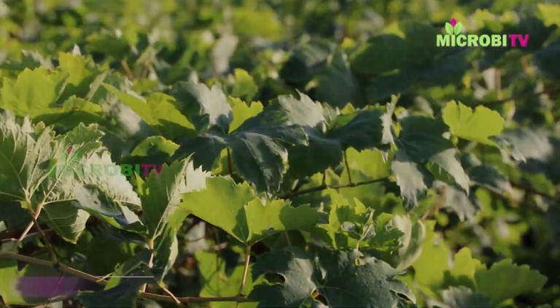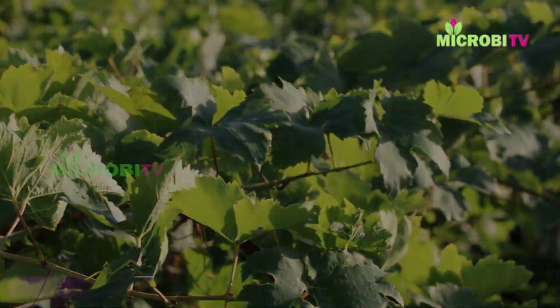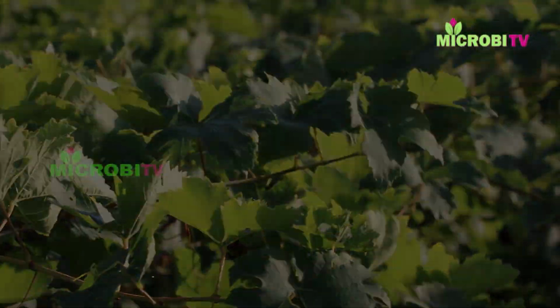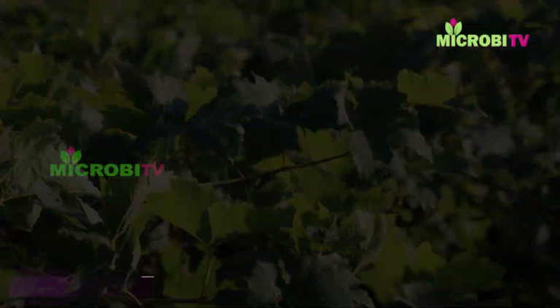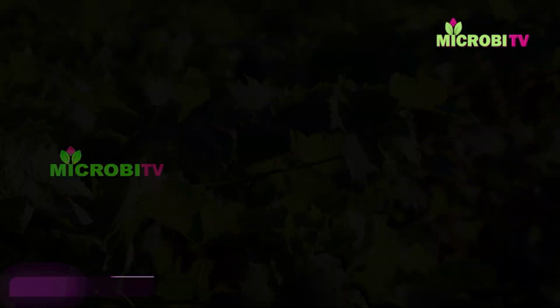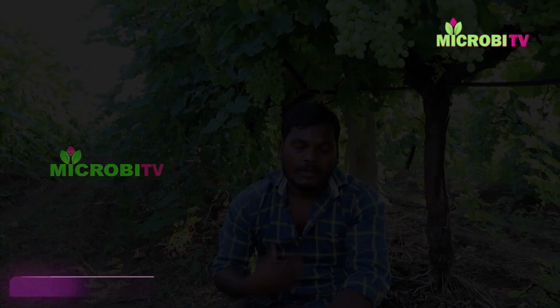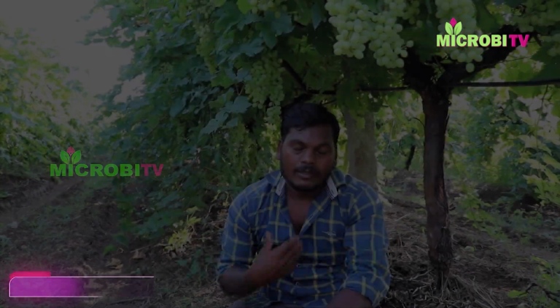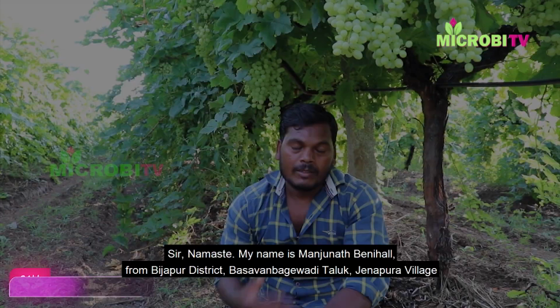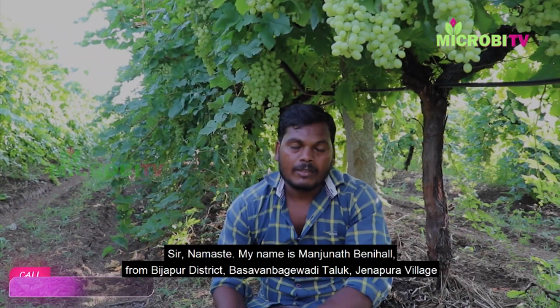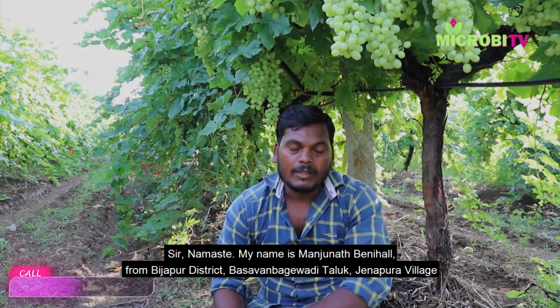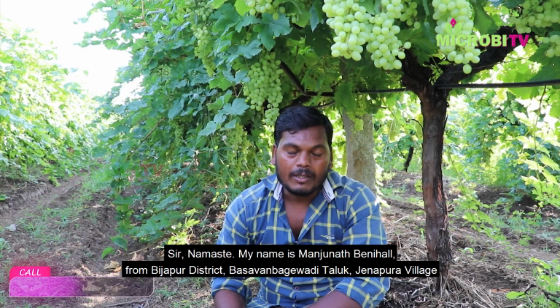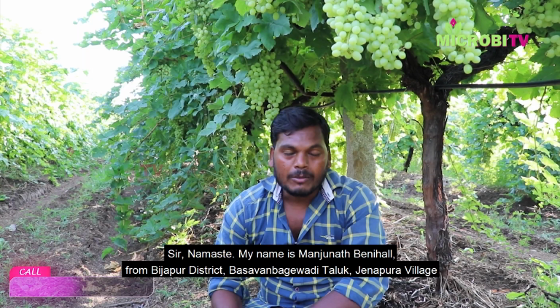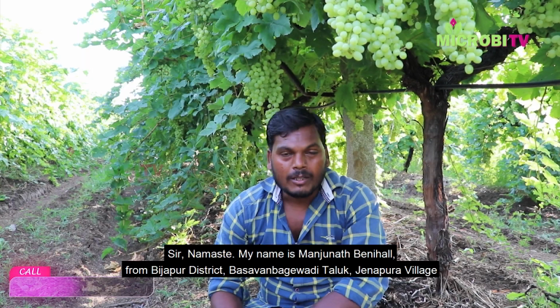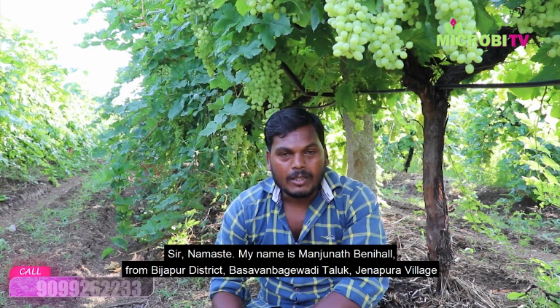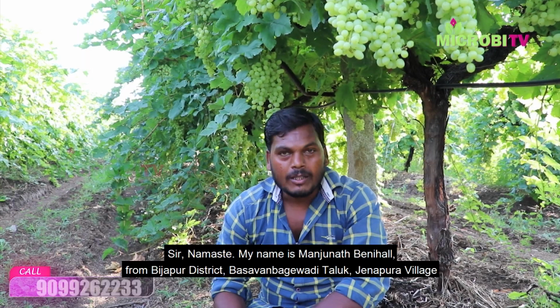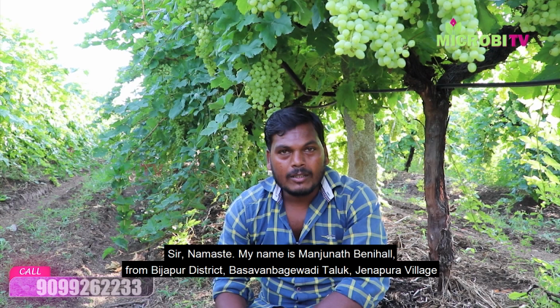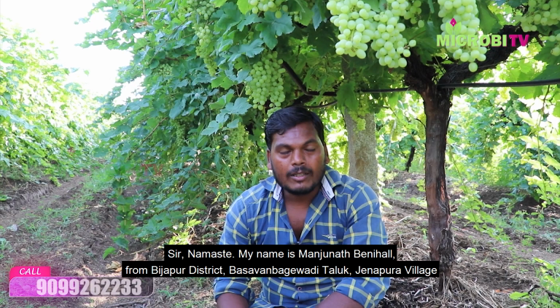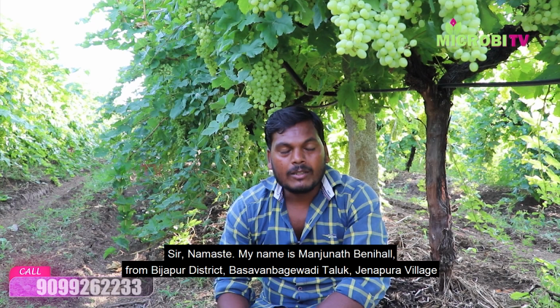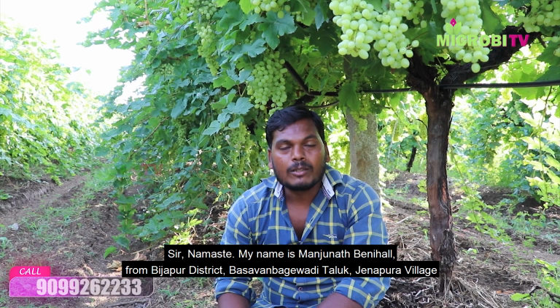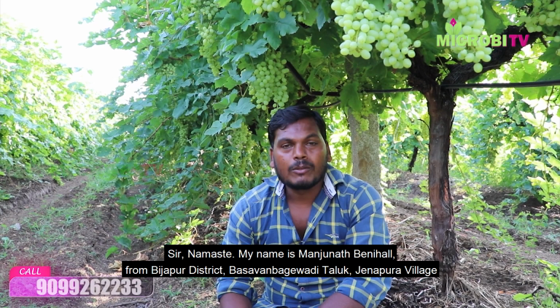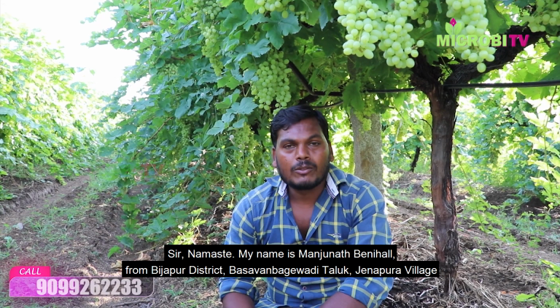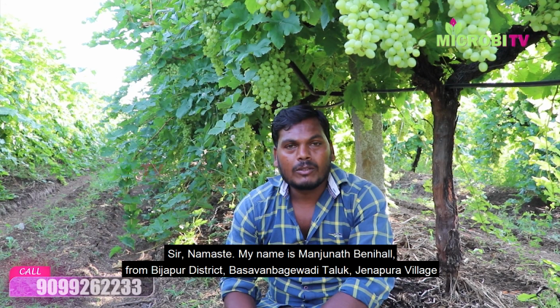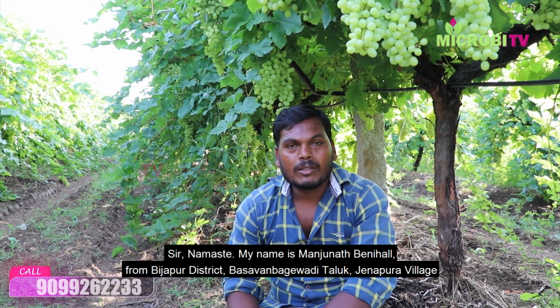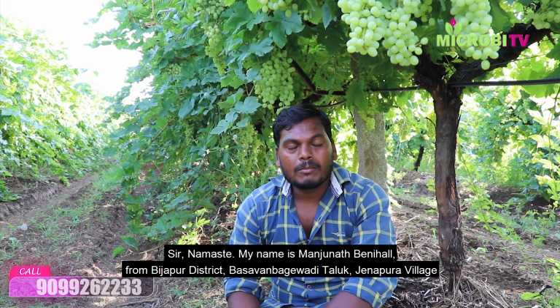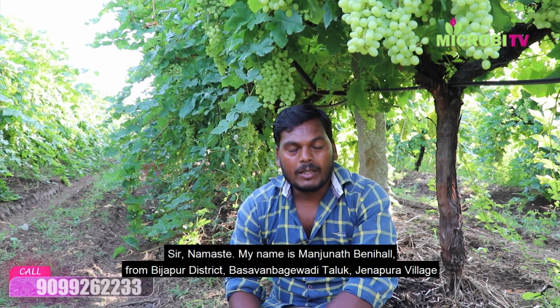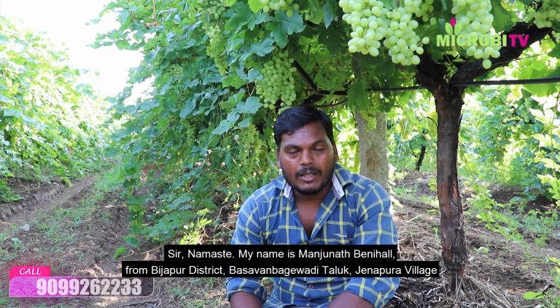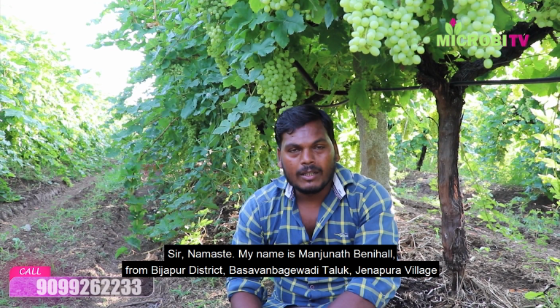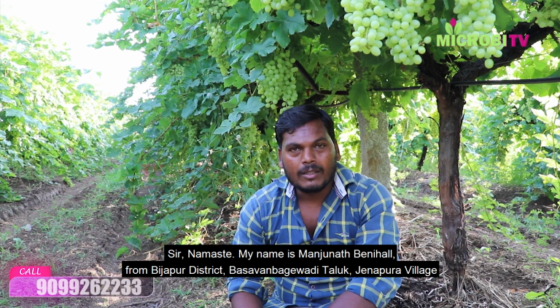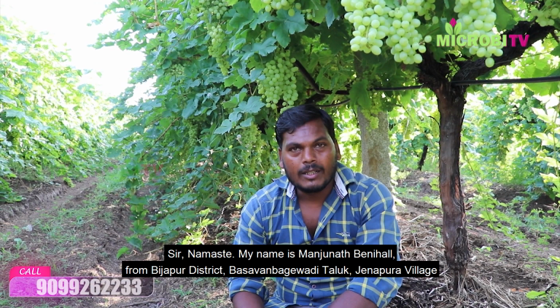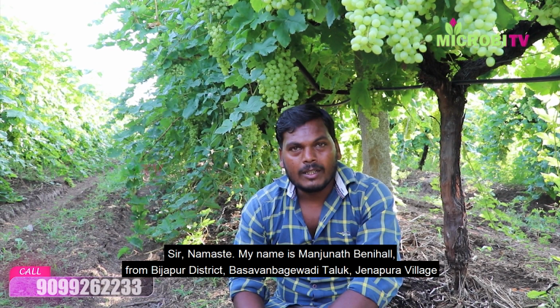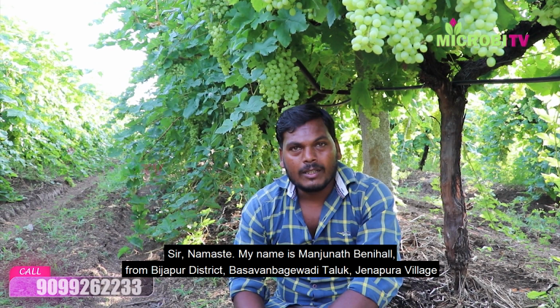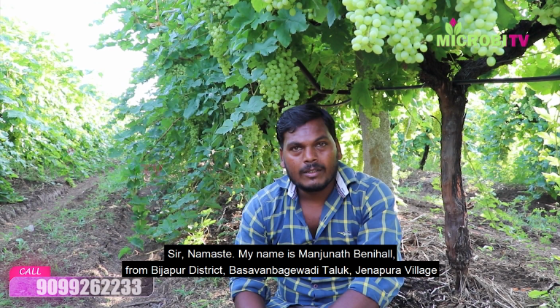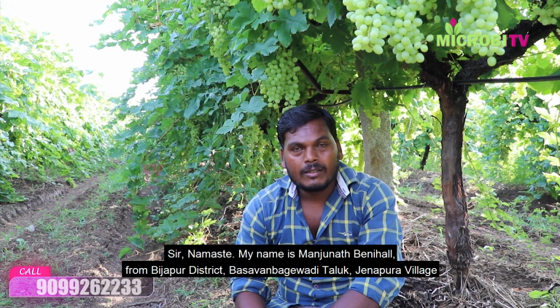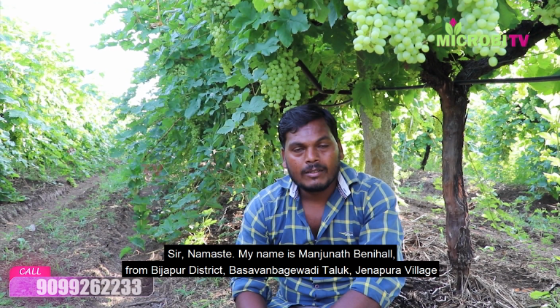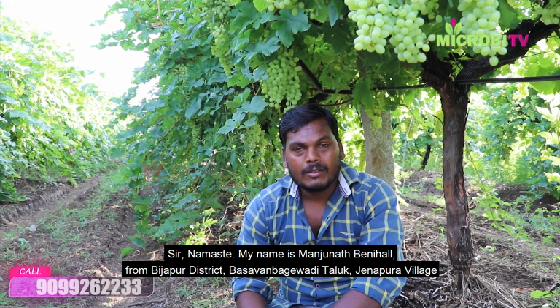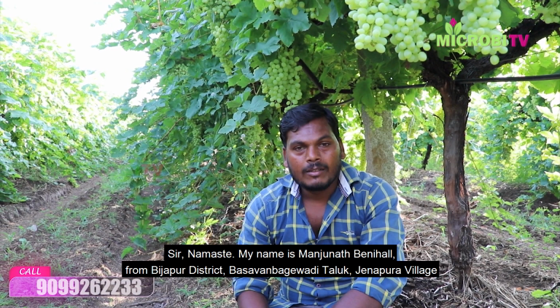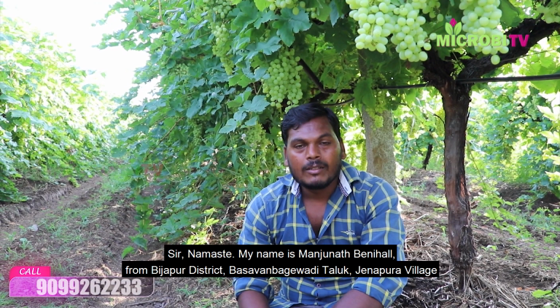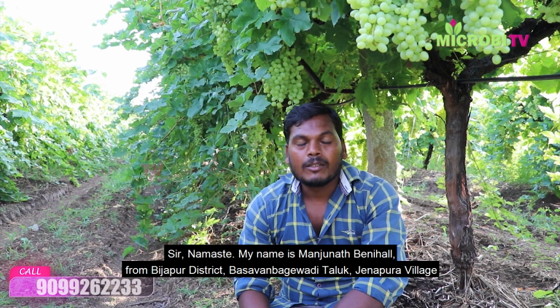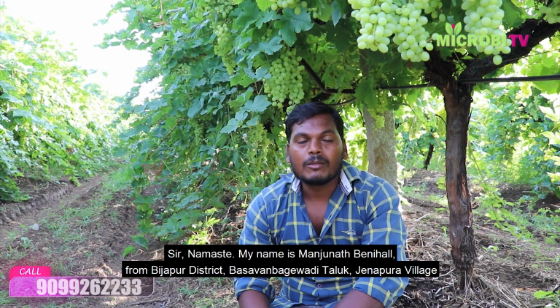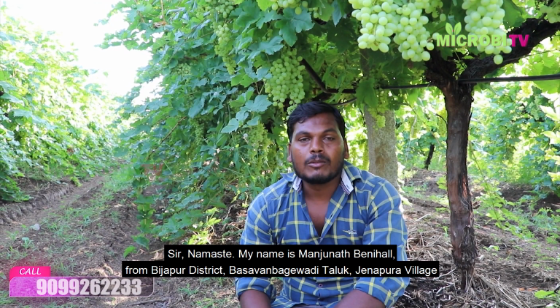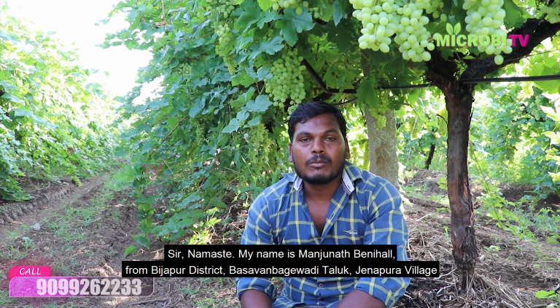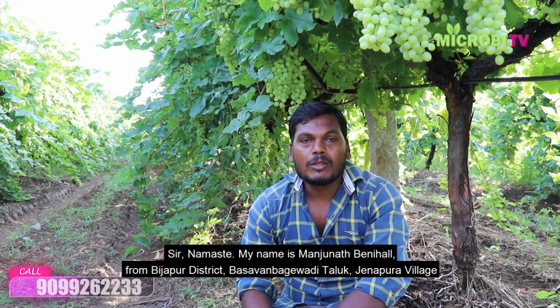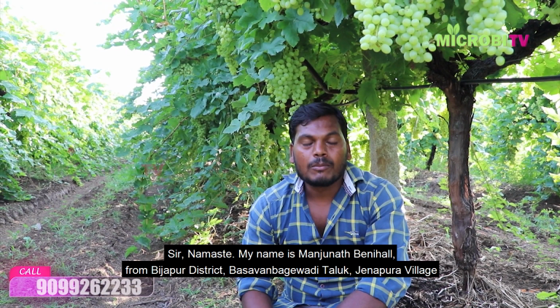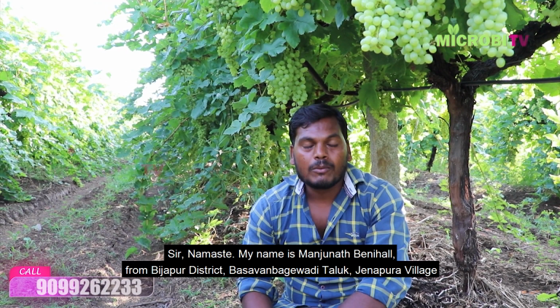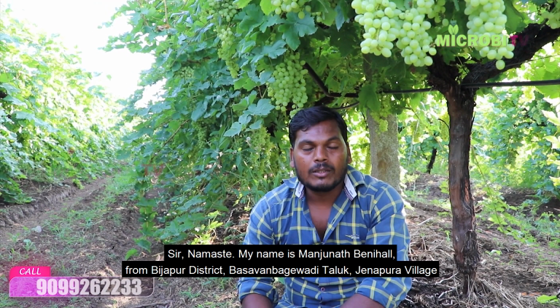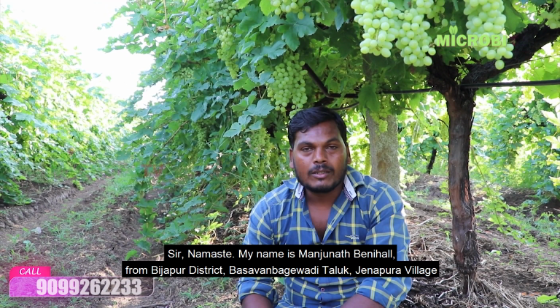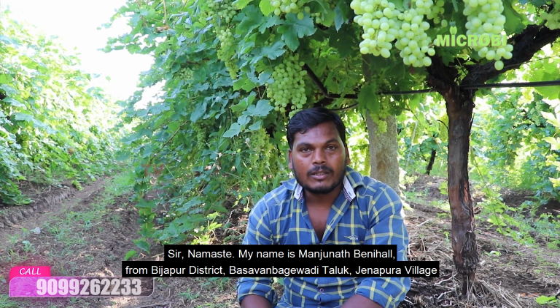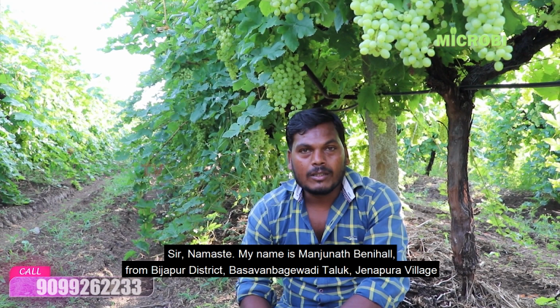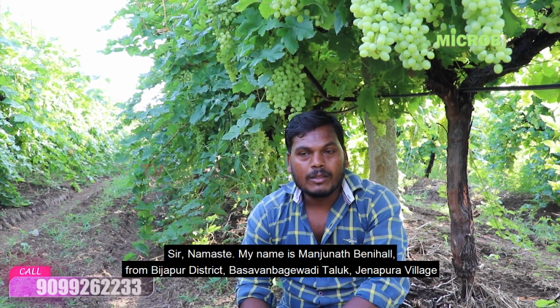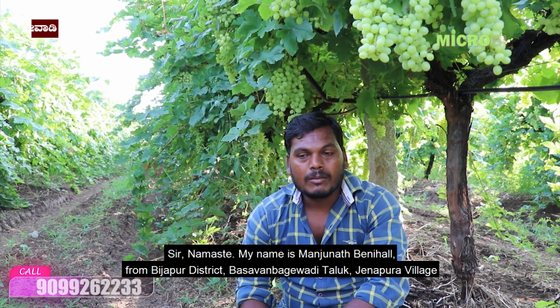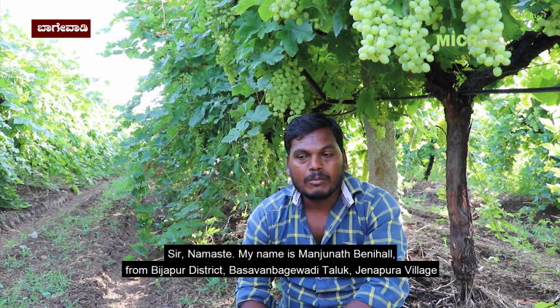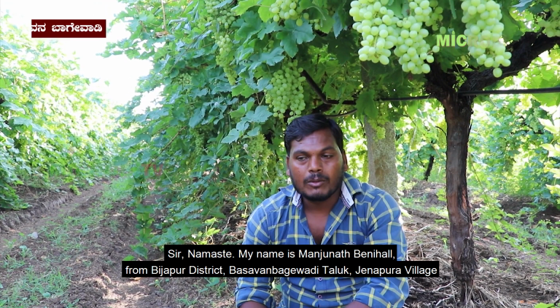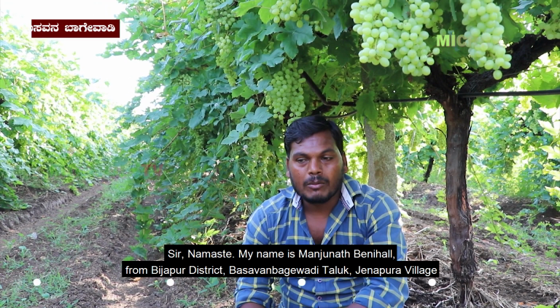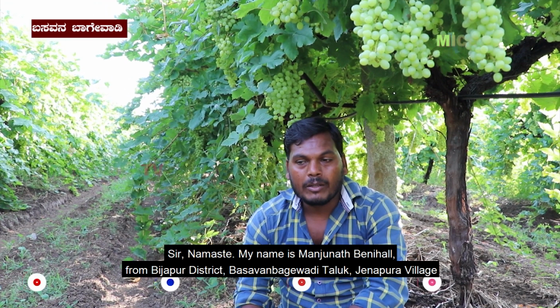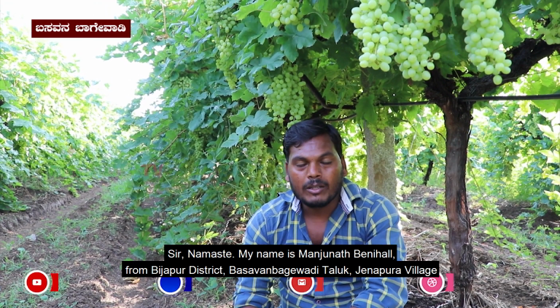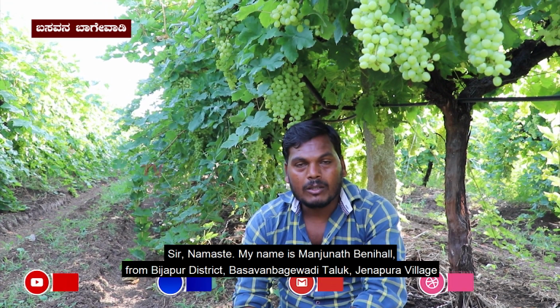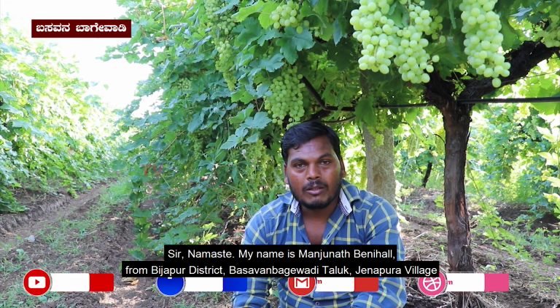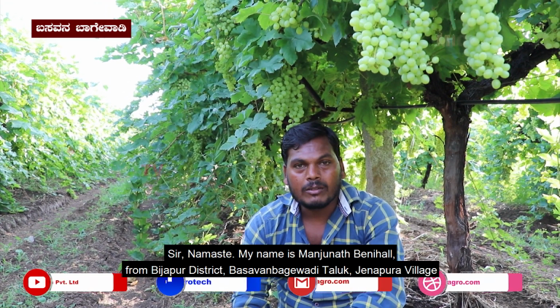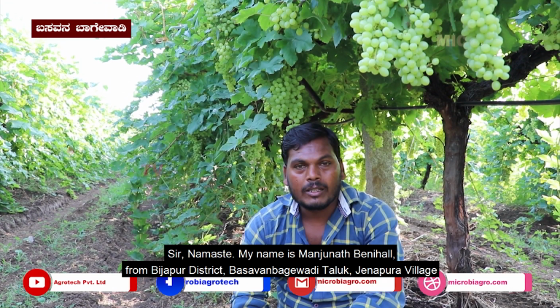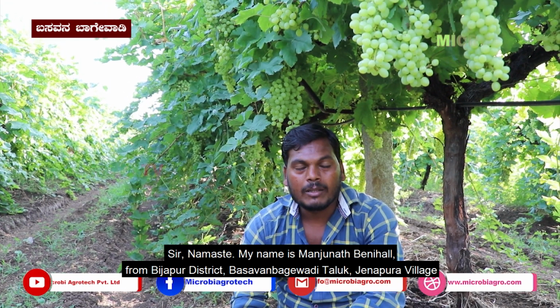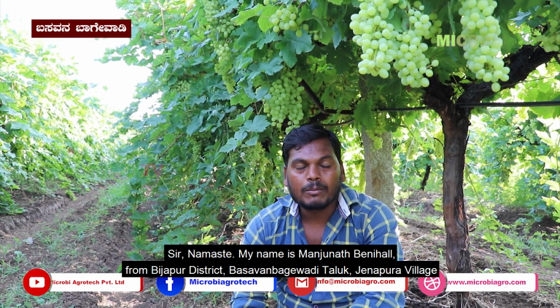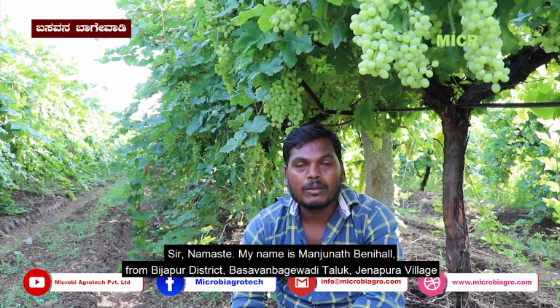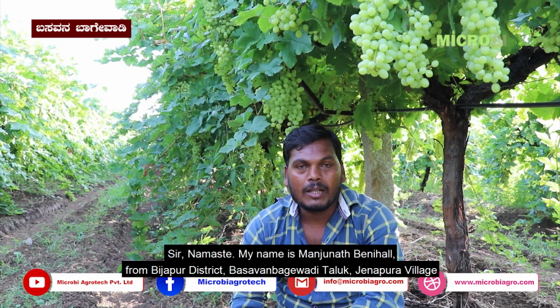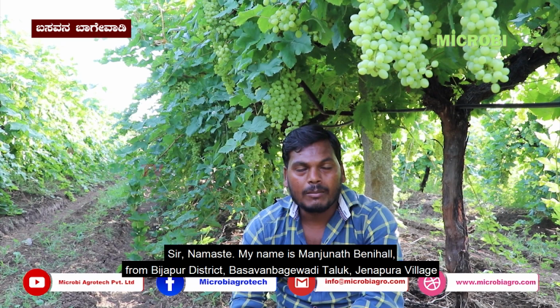I am going to take the Manju Natin. I am going to take the Vijapur Jishitik and the Jainapur Gram.